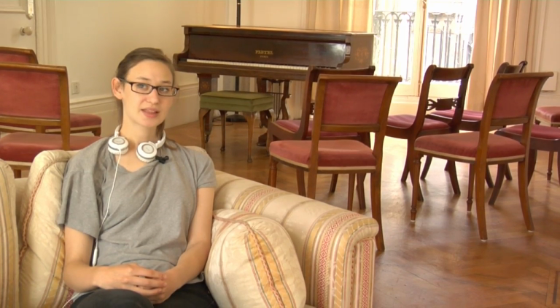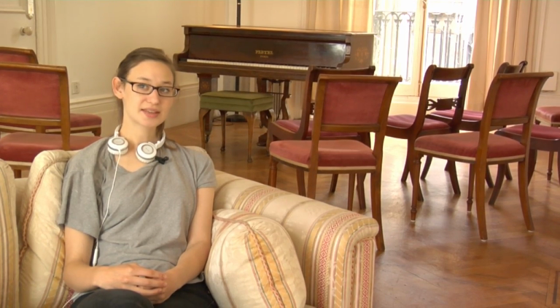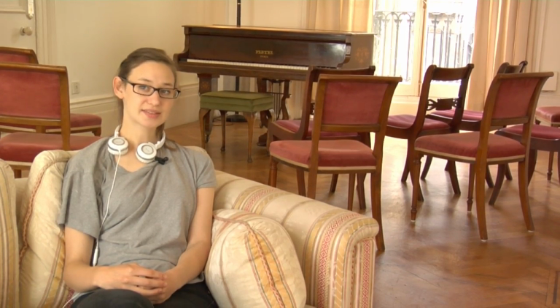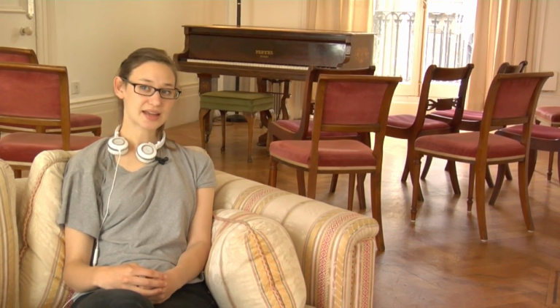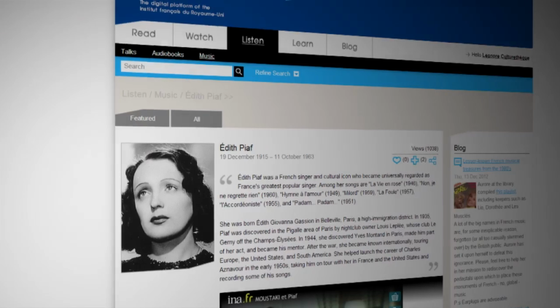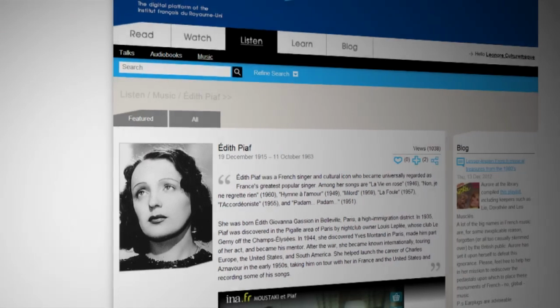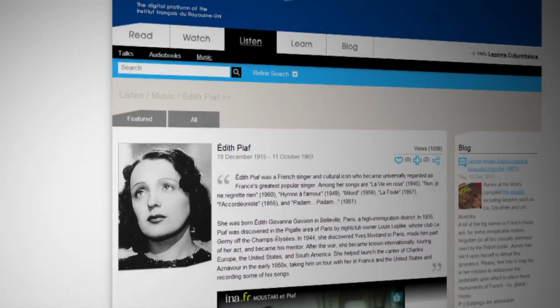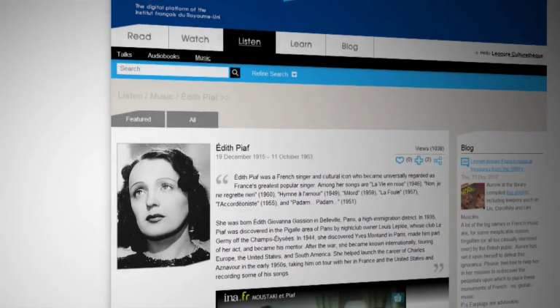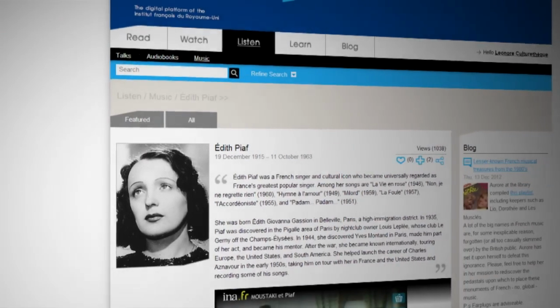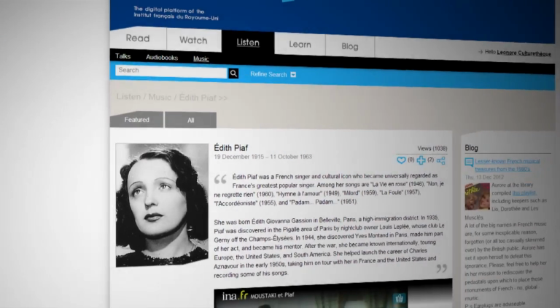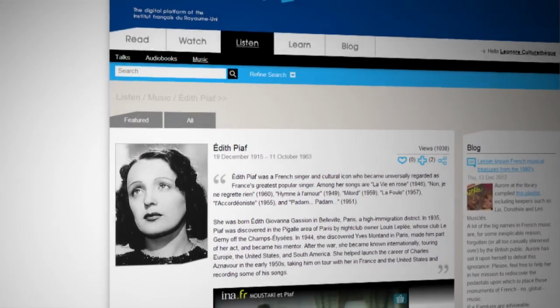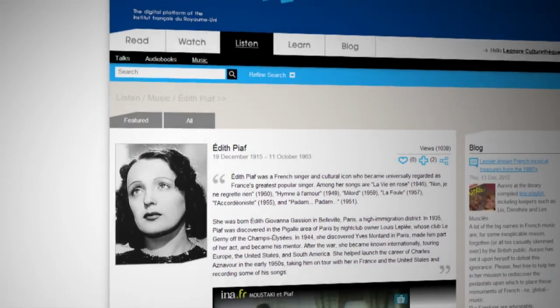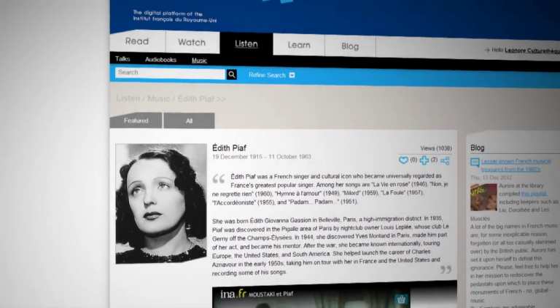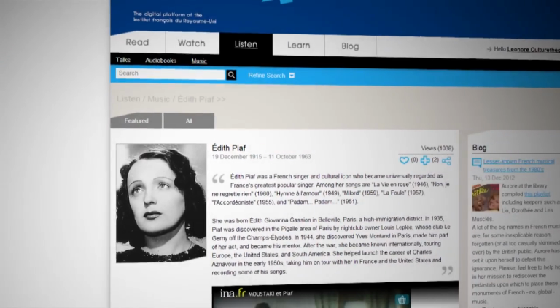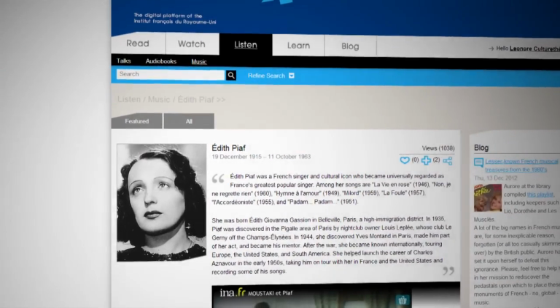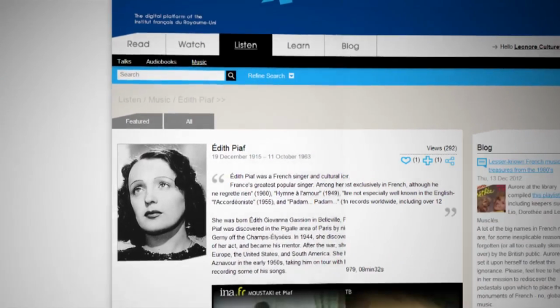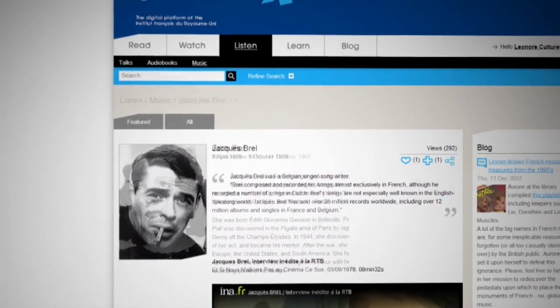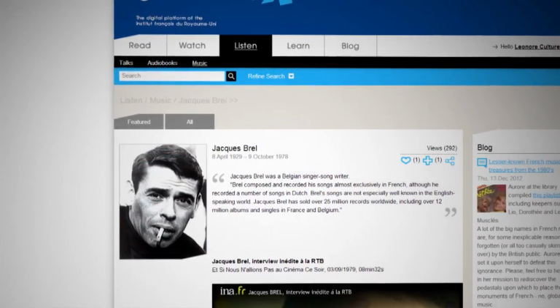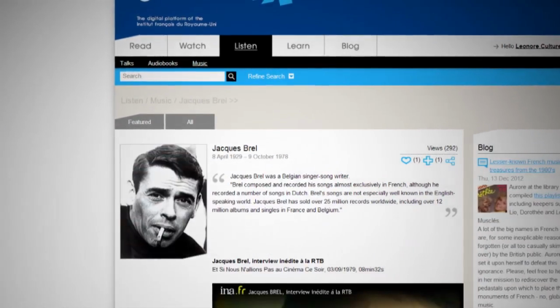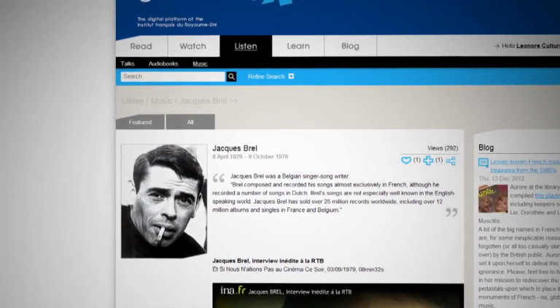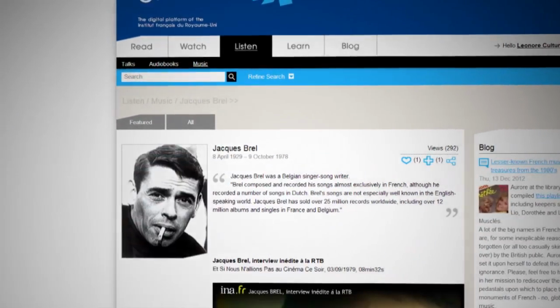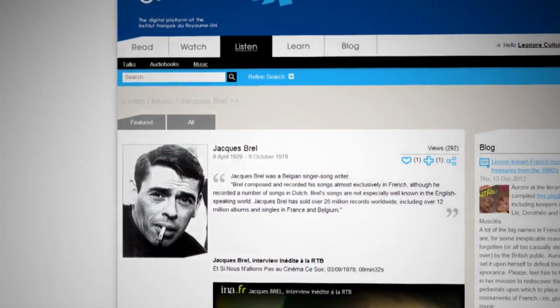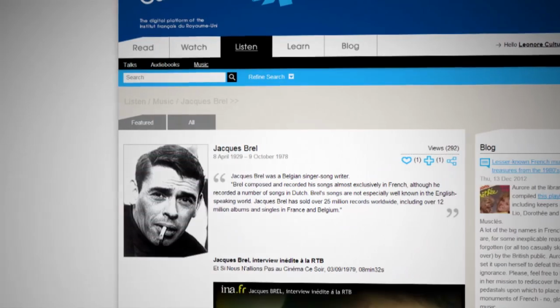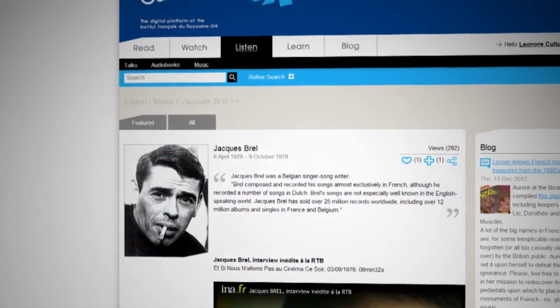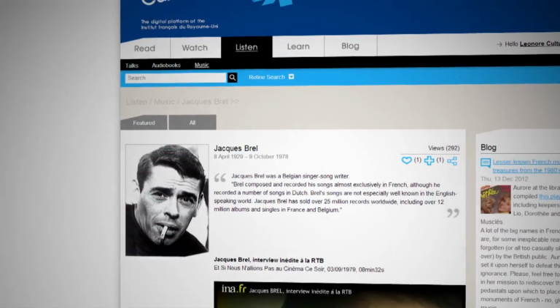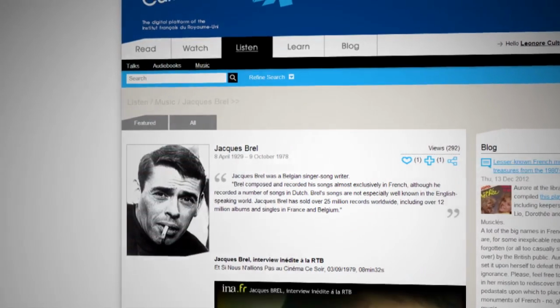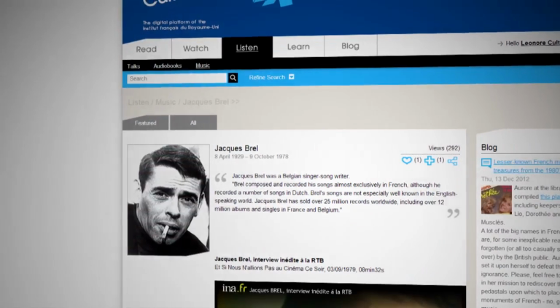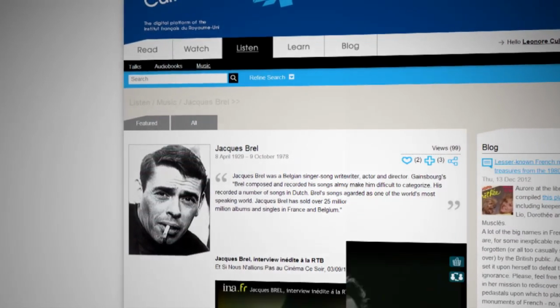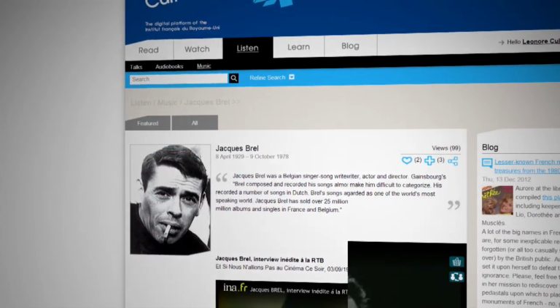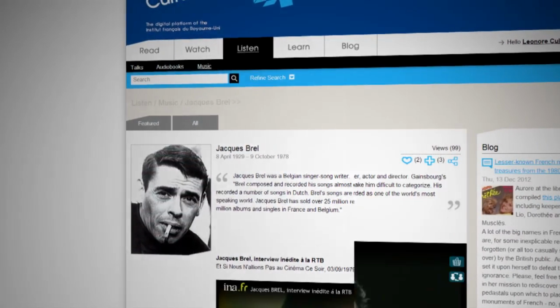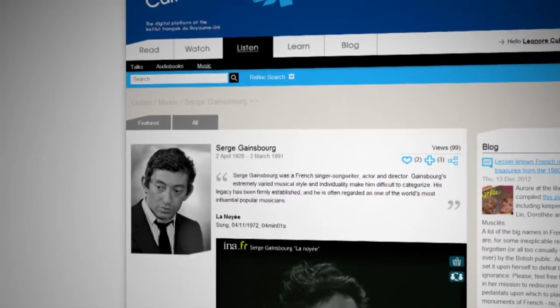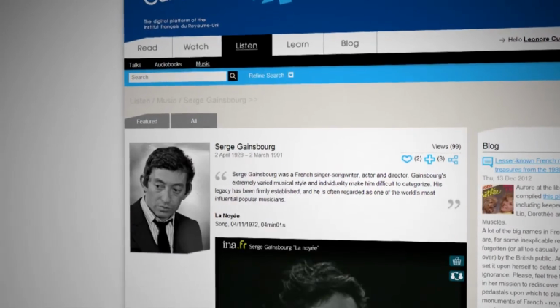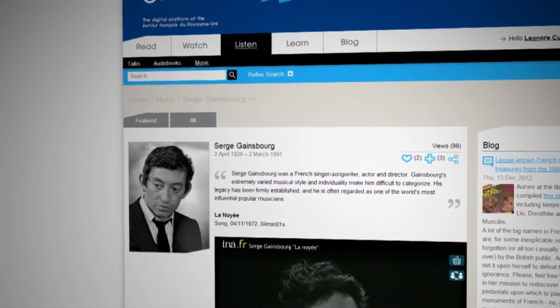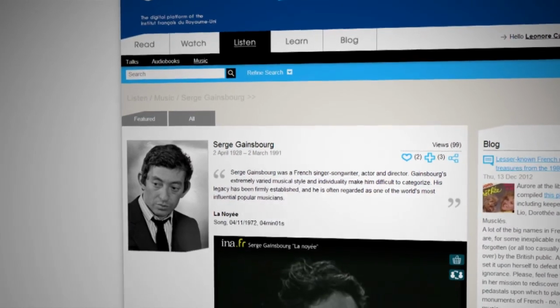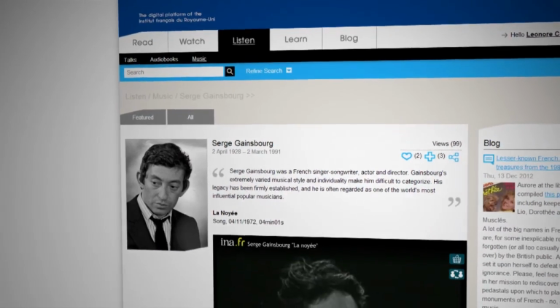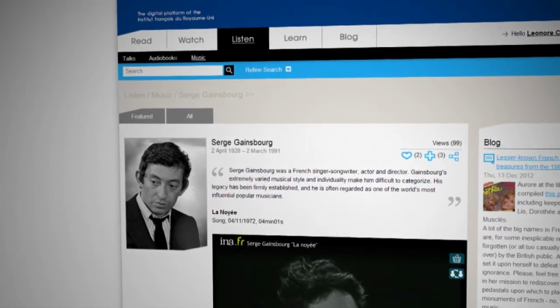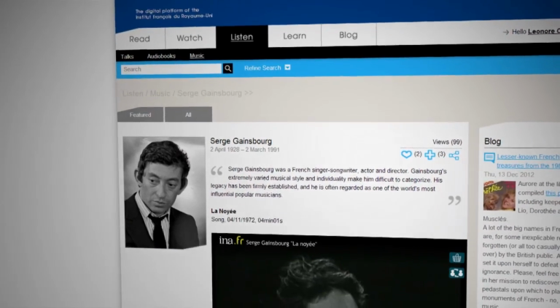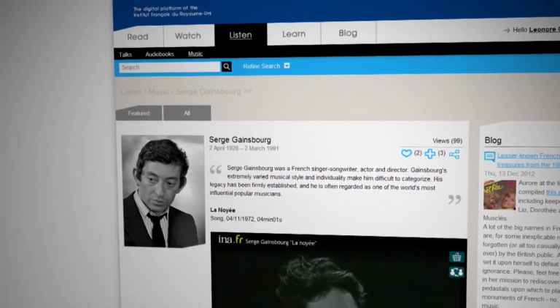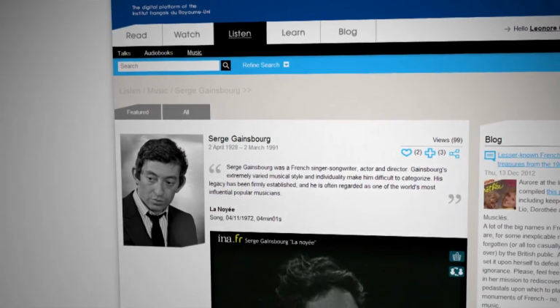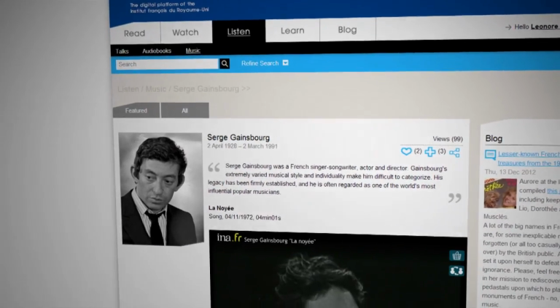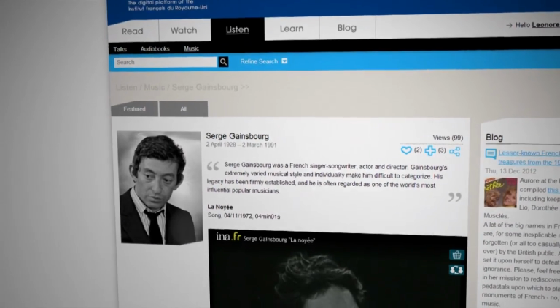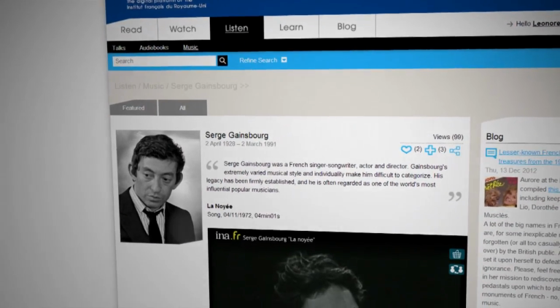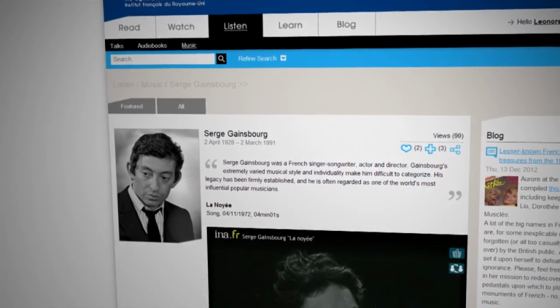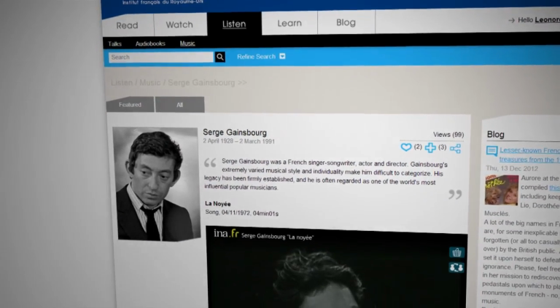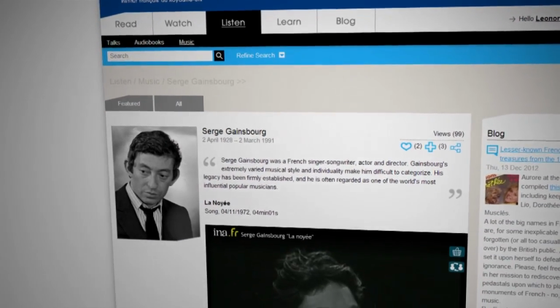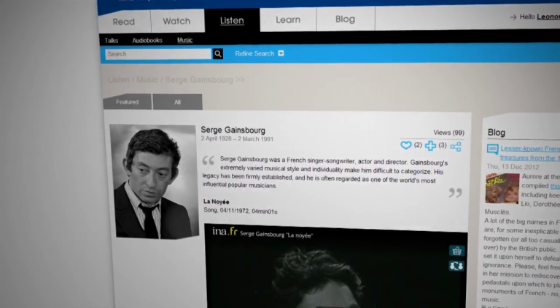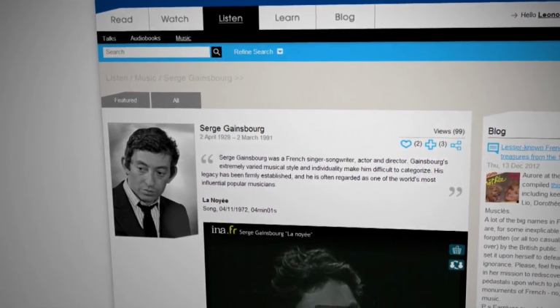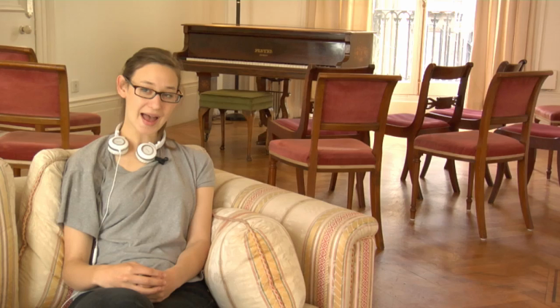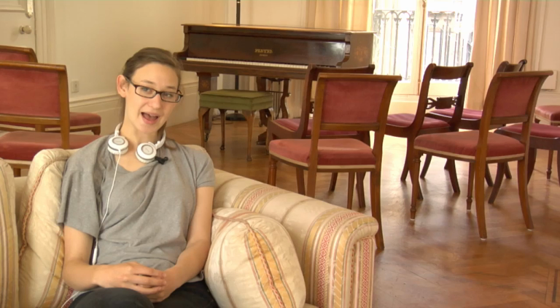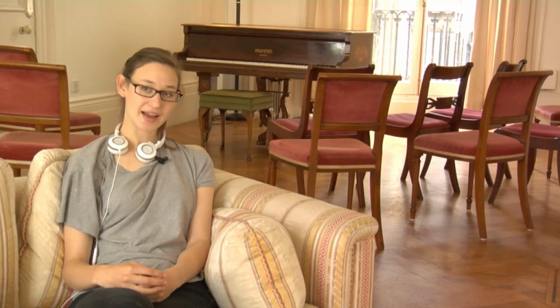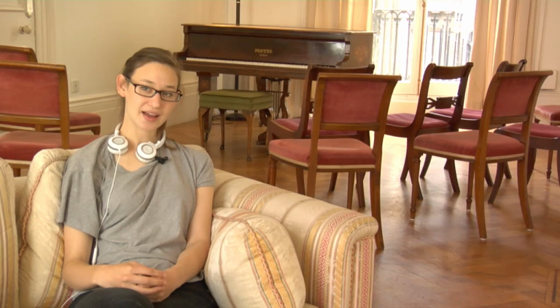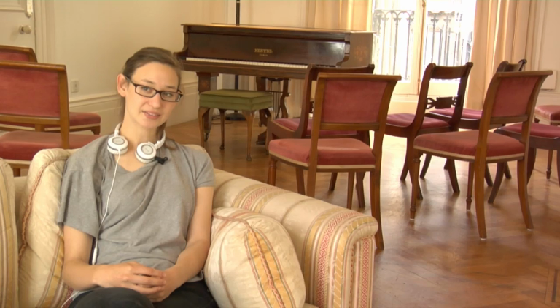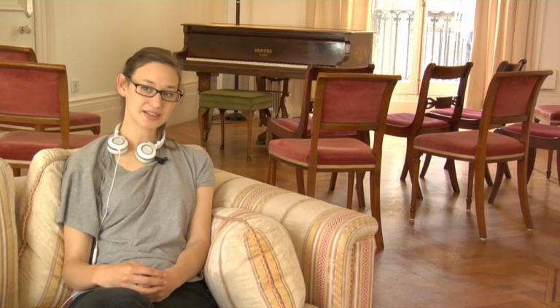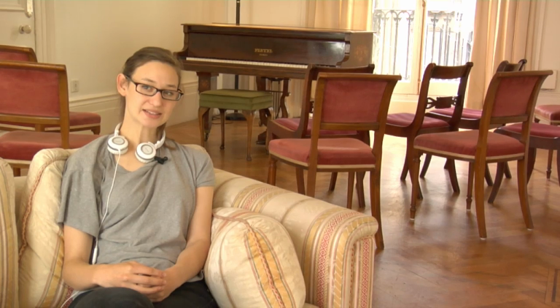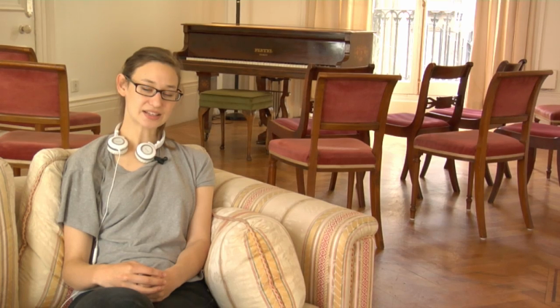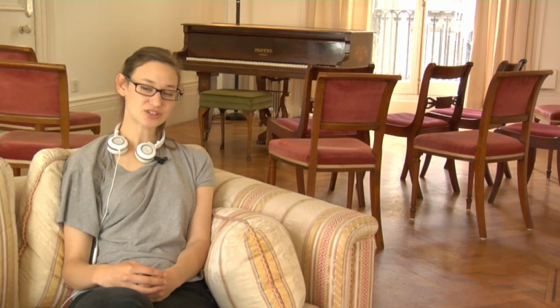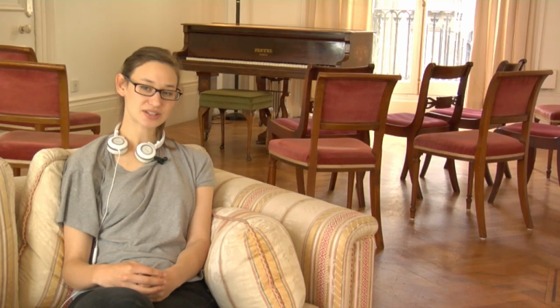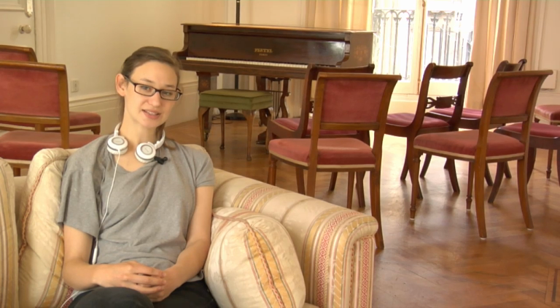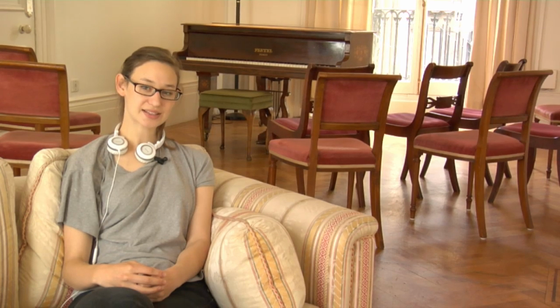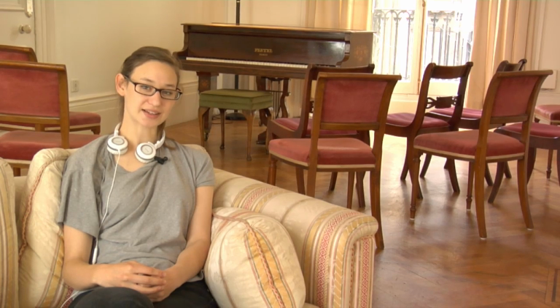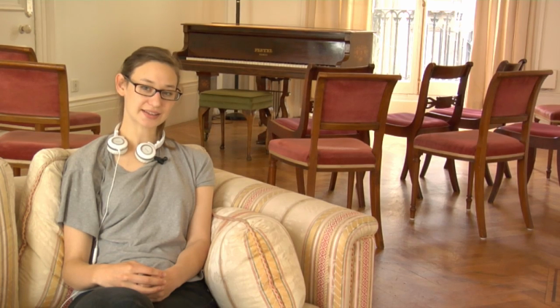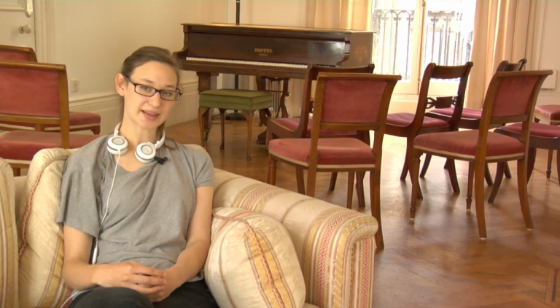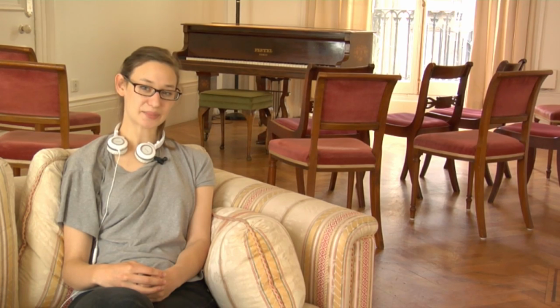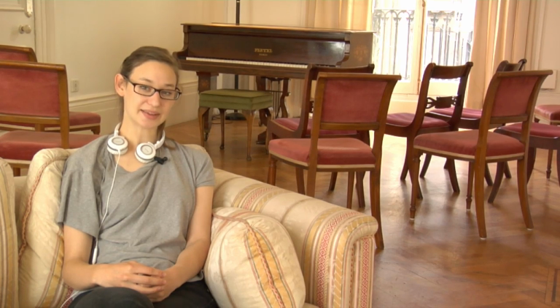There's Édith Piaf, Jacques Brel, Serge Gainsbourg, as well as exclusive interviews with the pop duo Air and the eccentric singer Tammy.